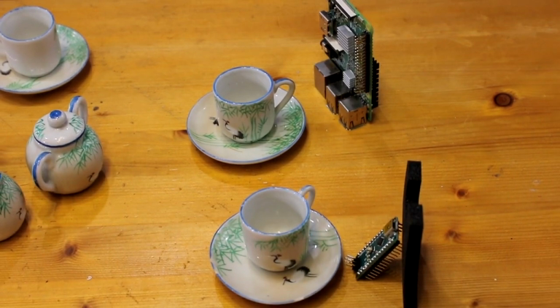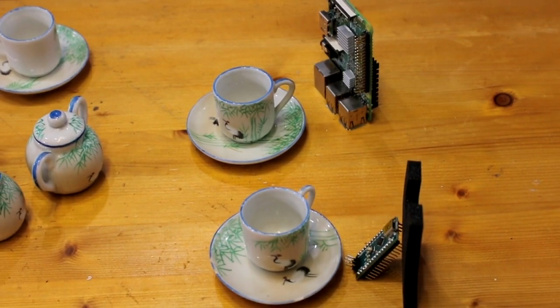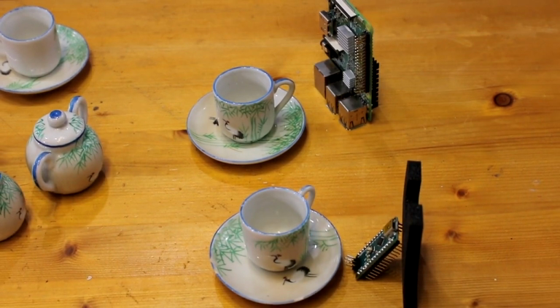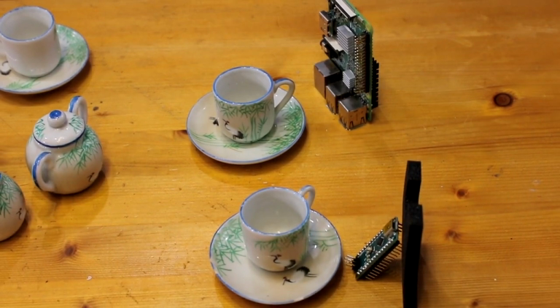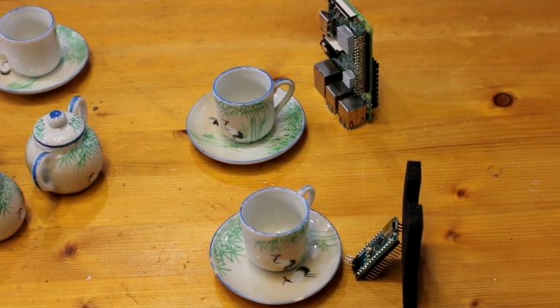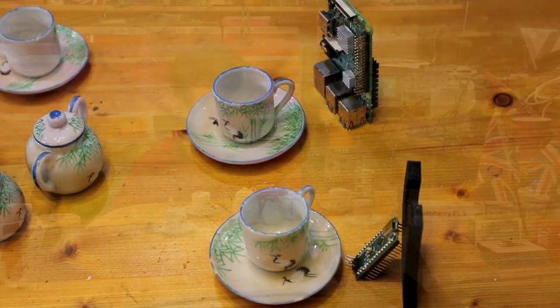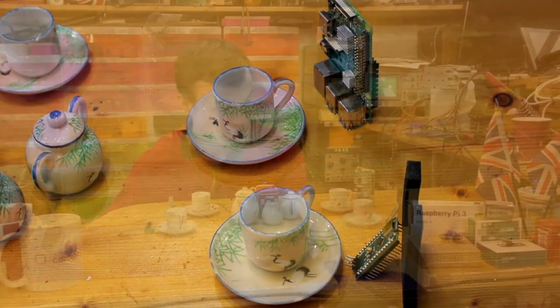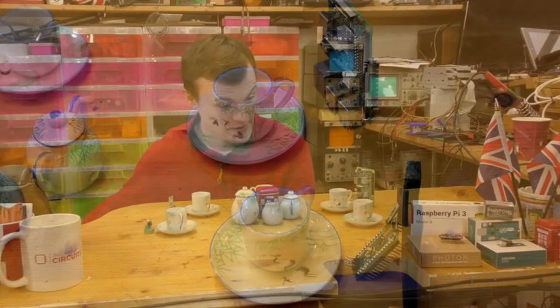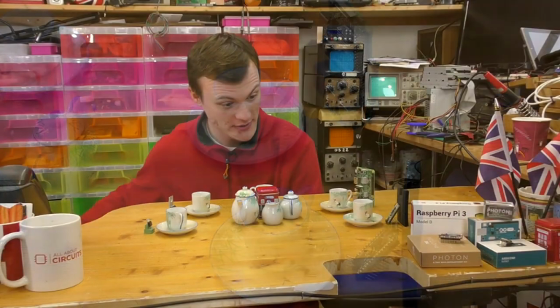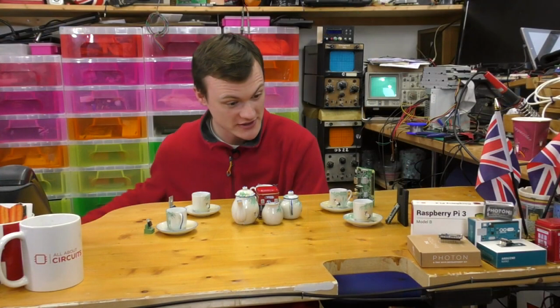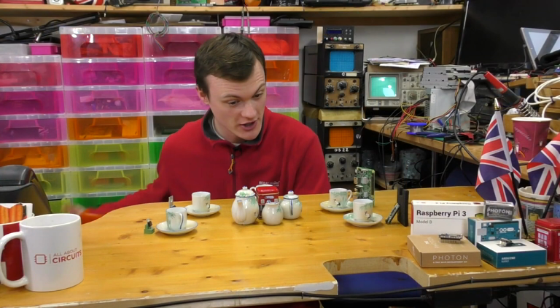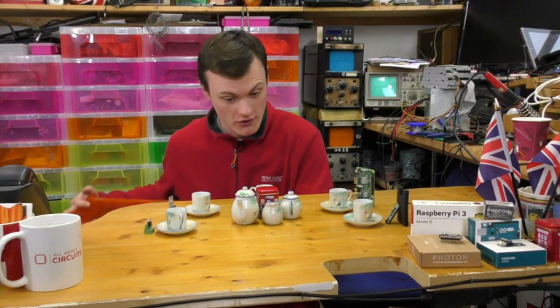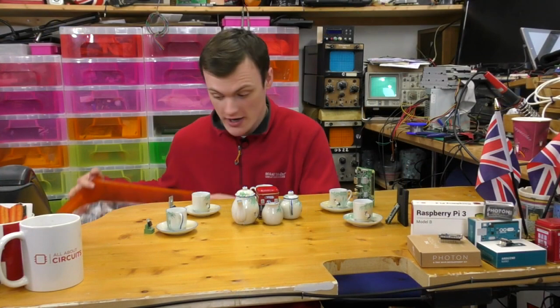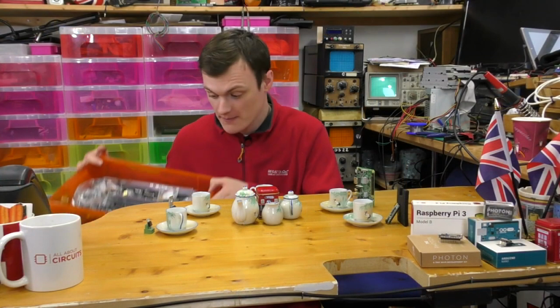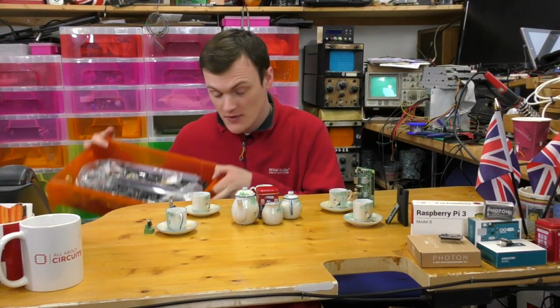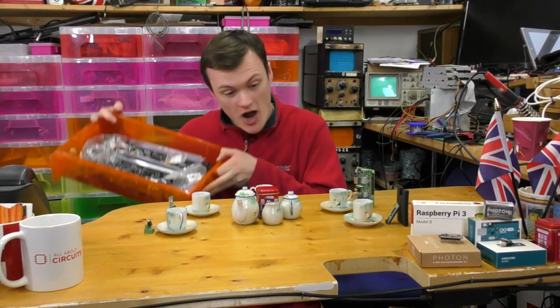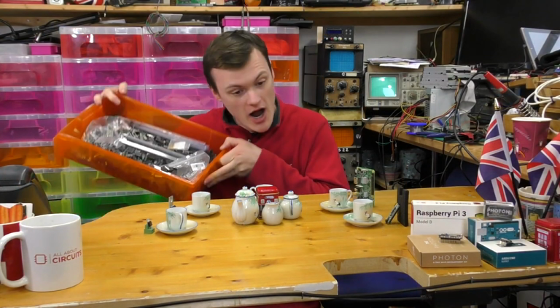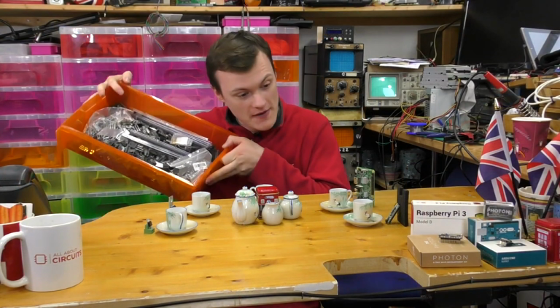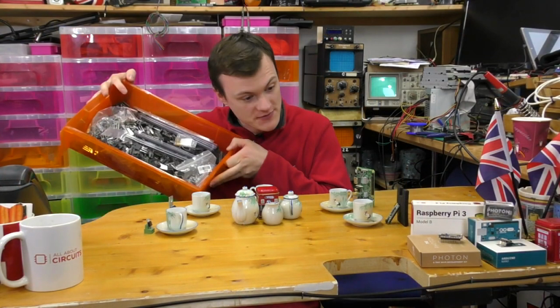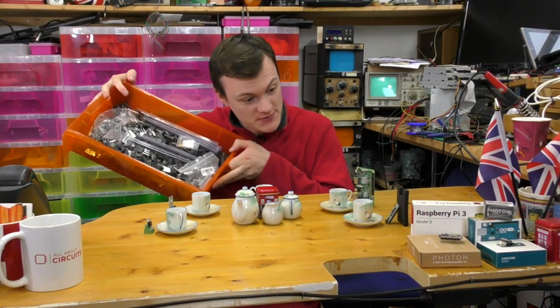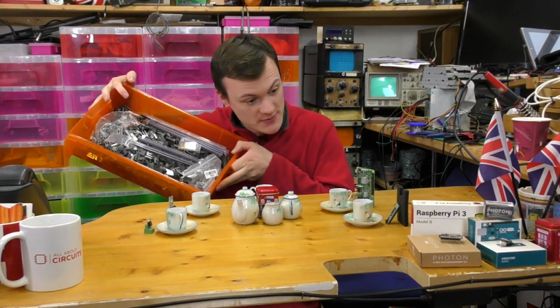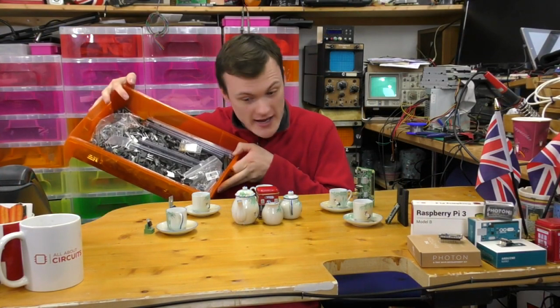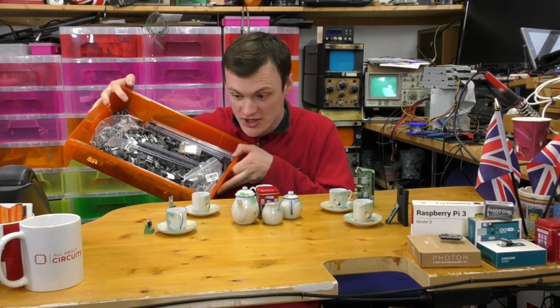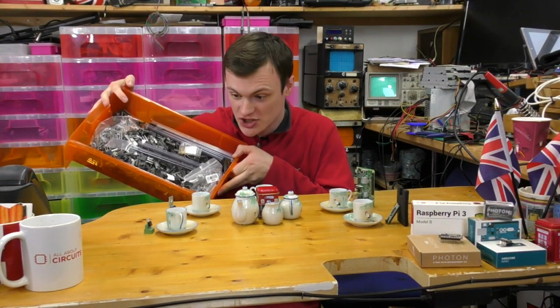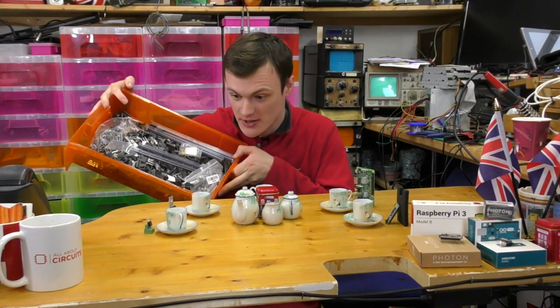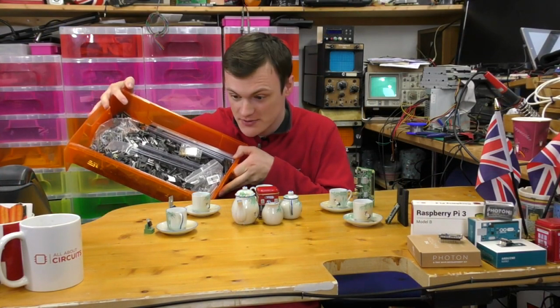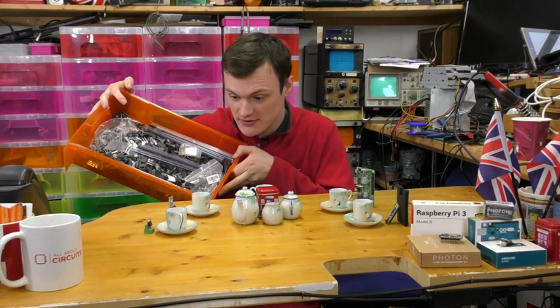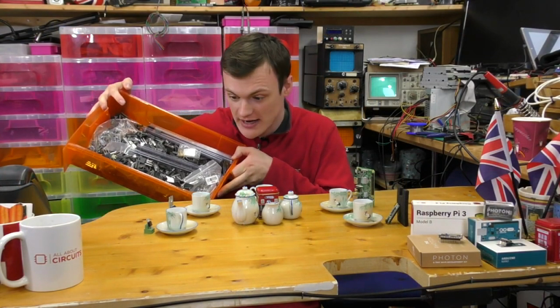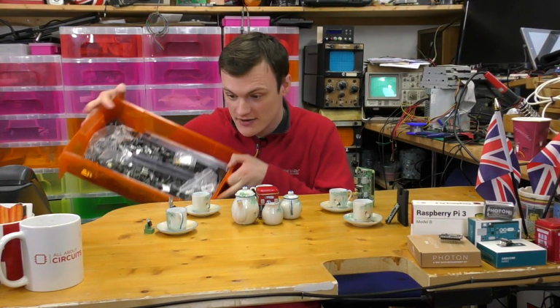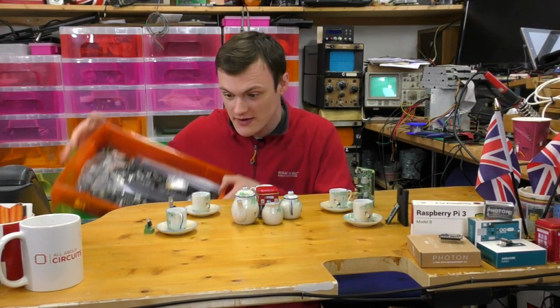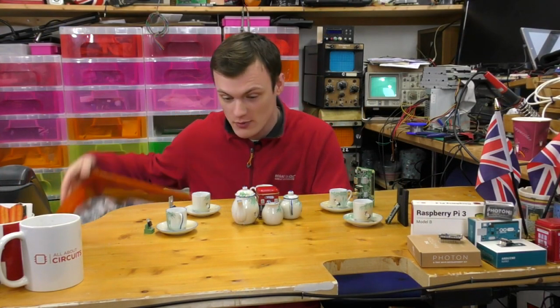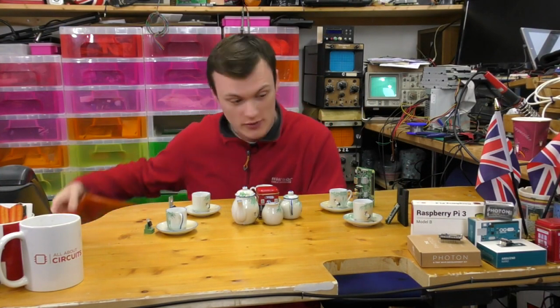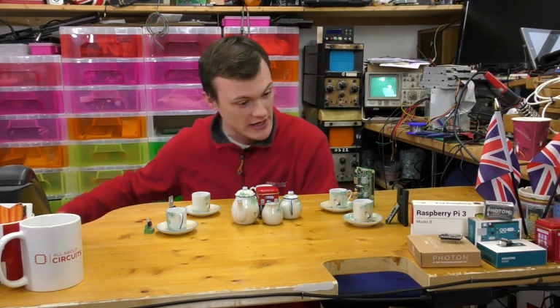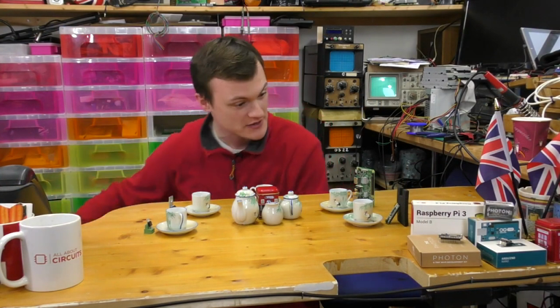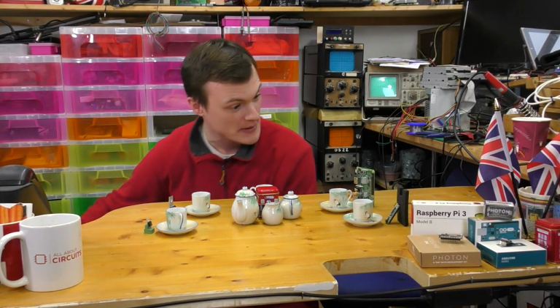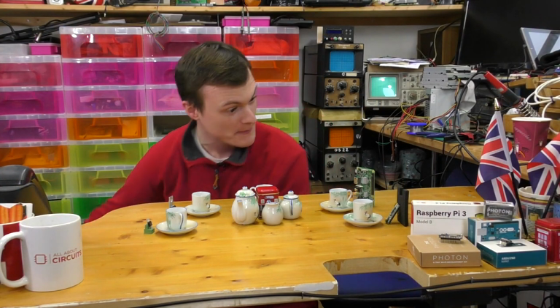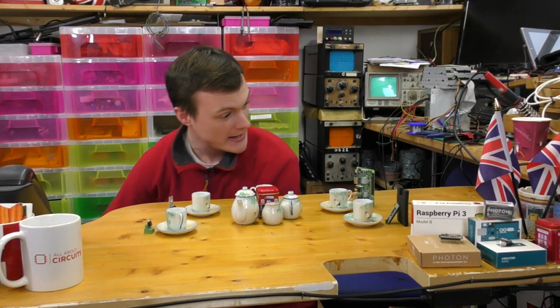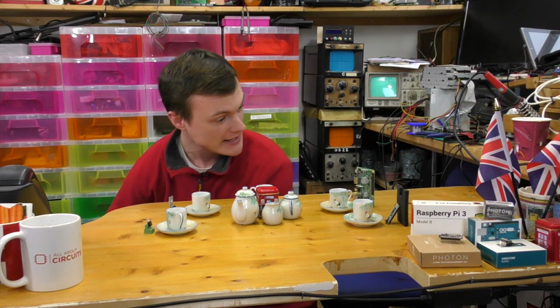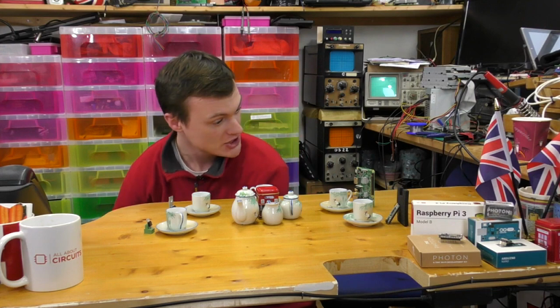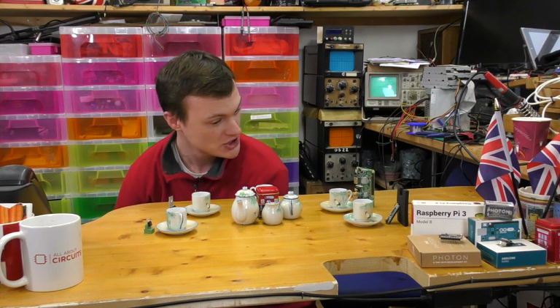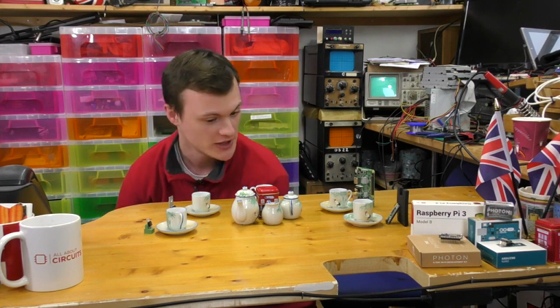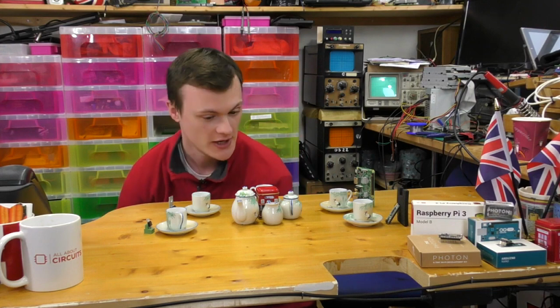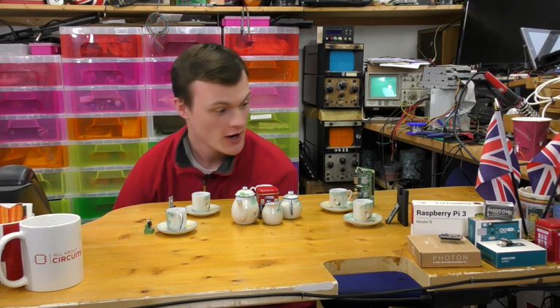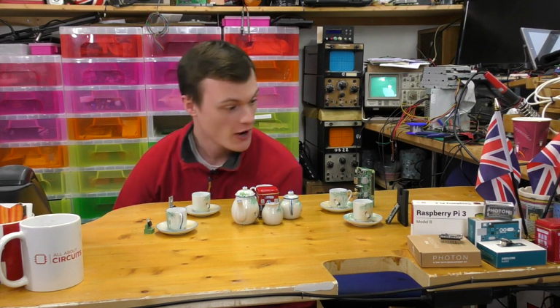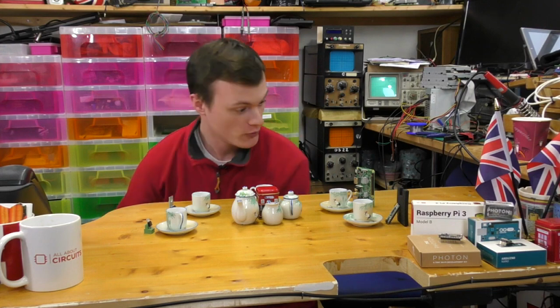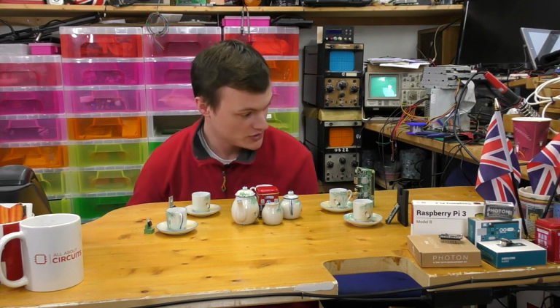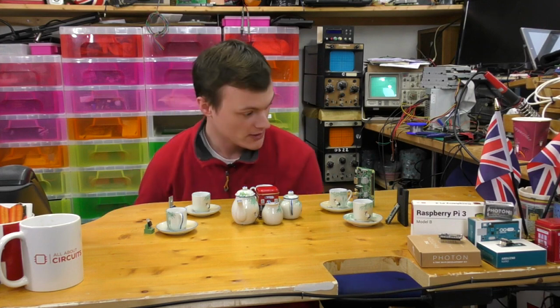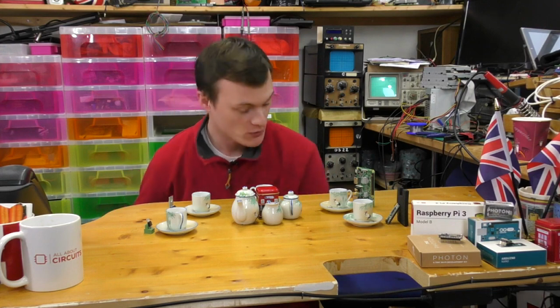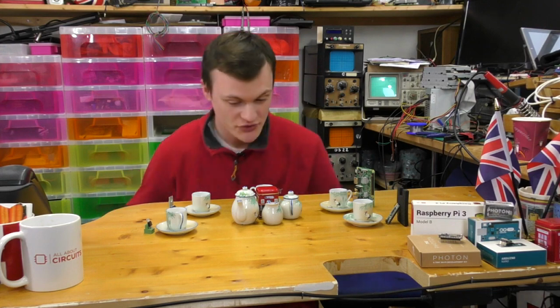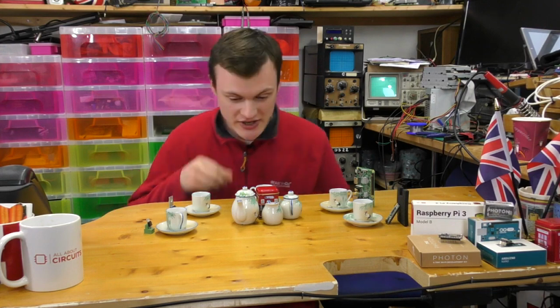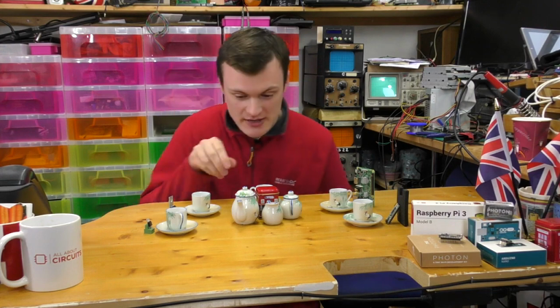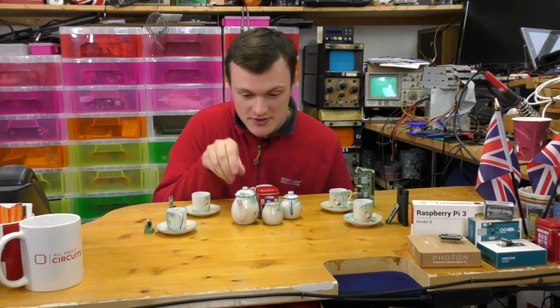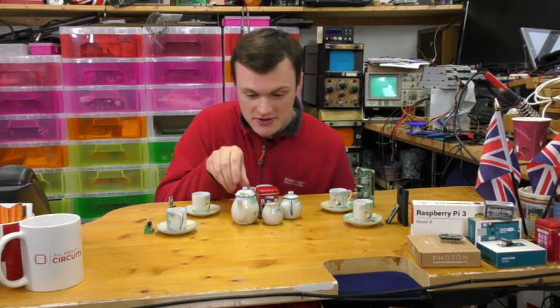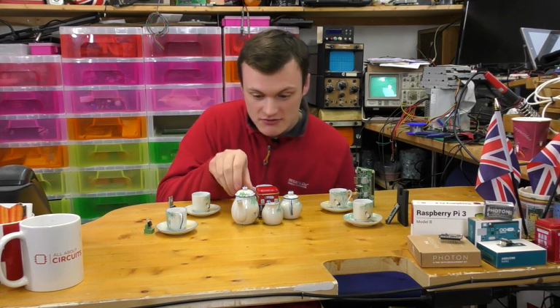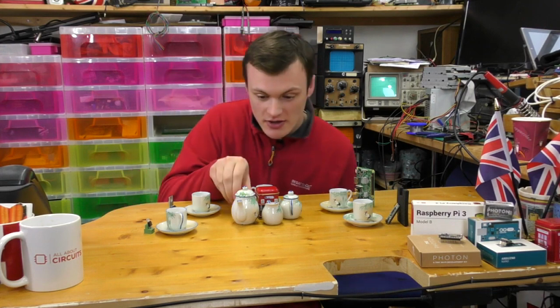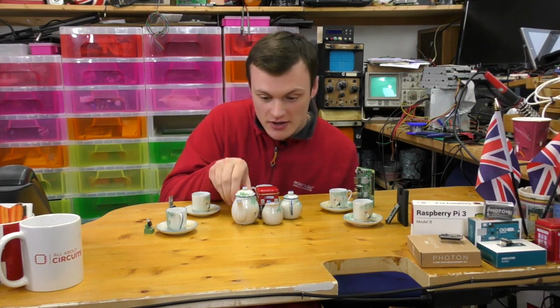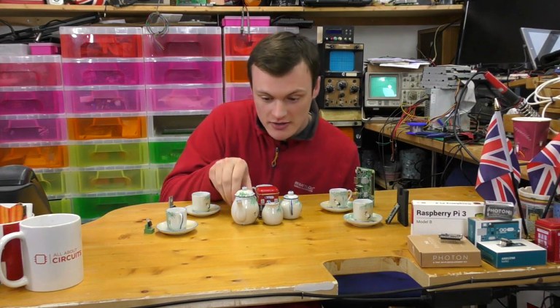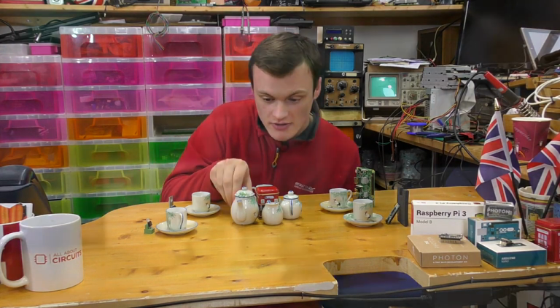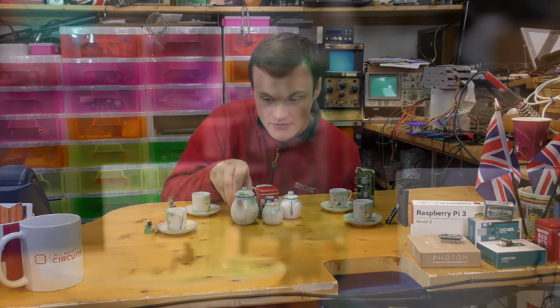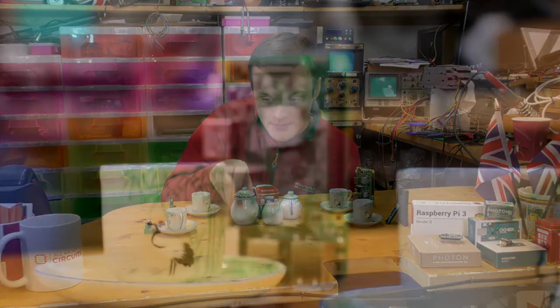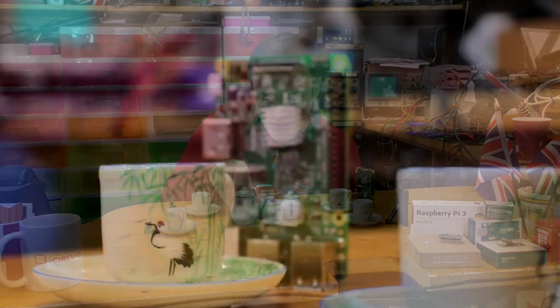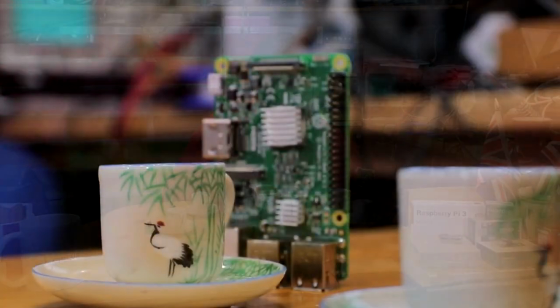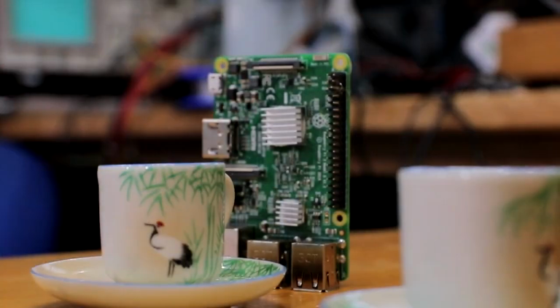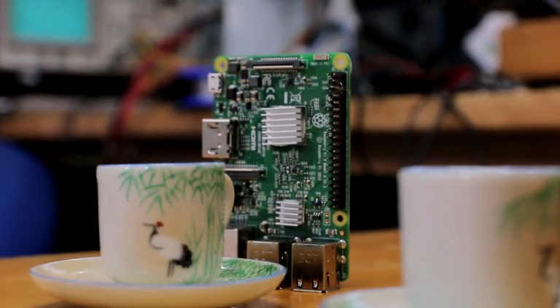Speaking of appetite, if anyone gets hungry, I have some spare chips around if anyone gets a bit peckish. Would you like more tea, Mr. Raspberry Pi?